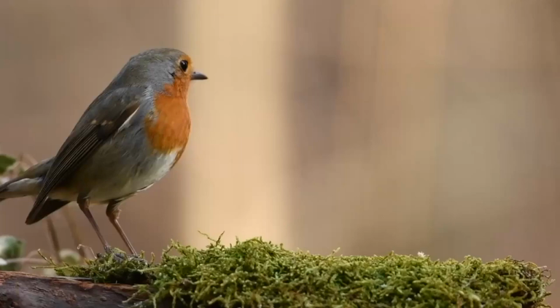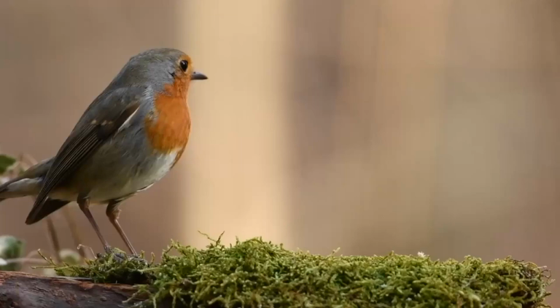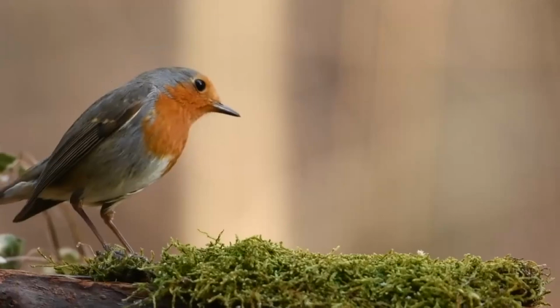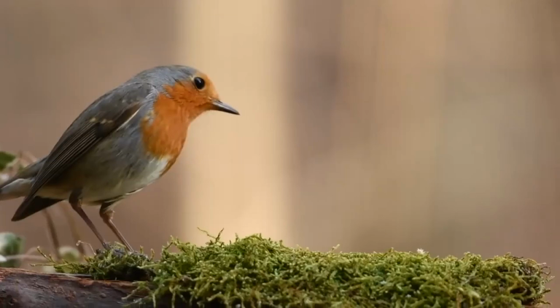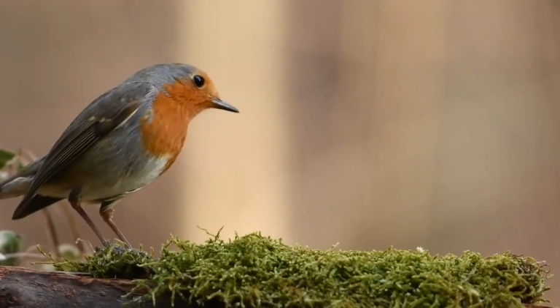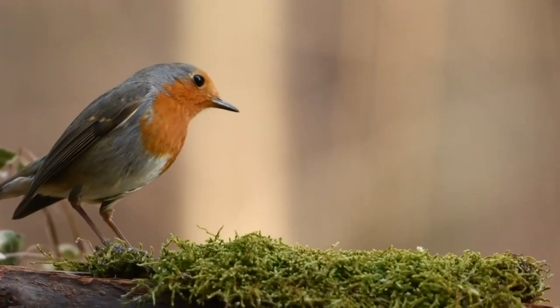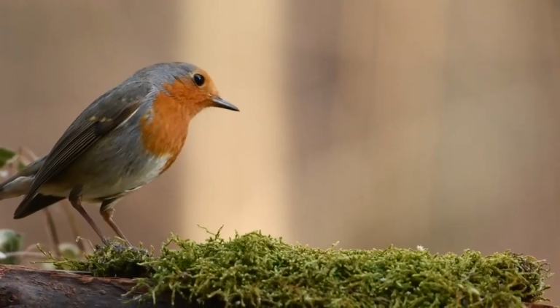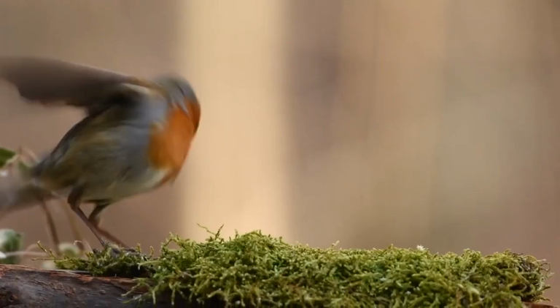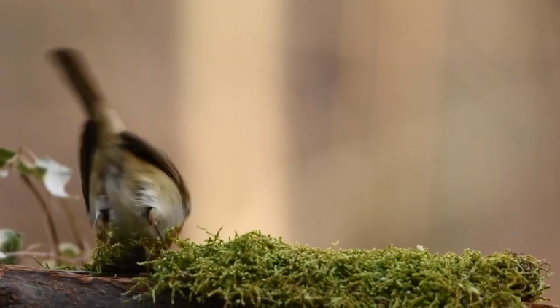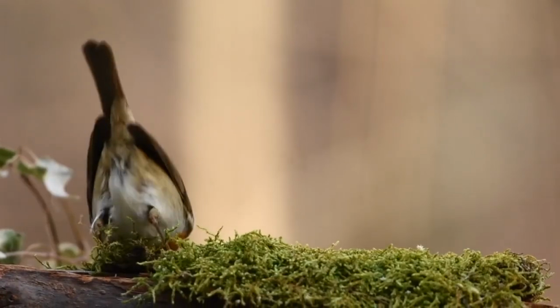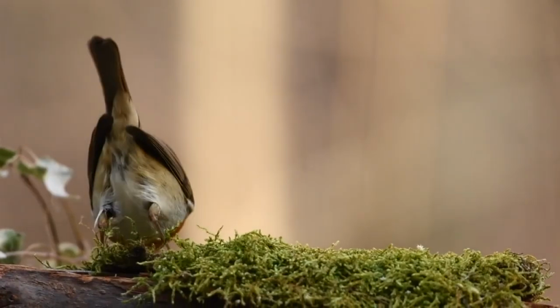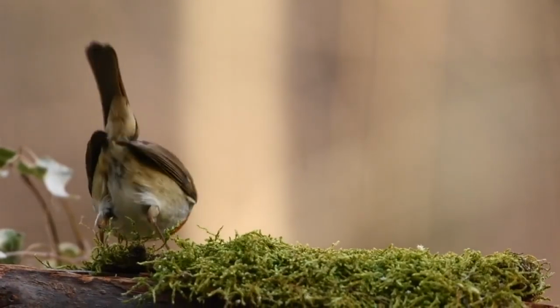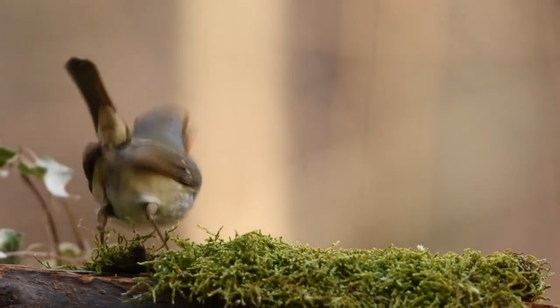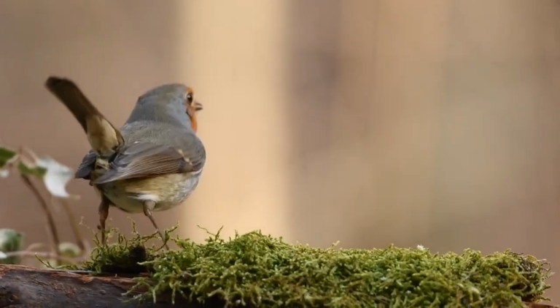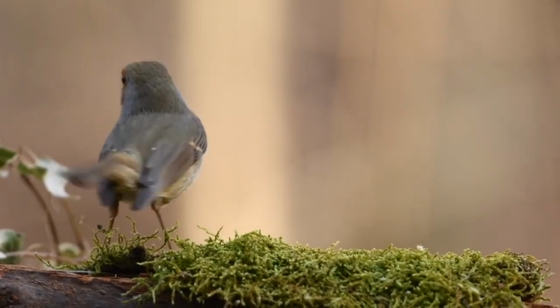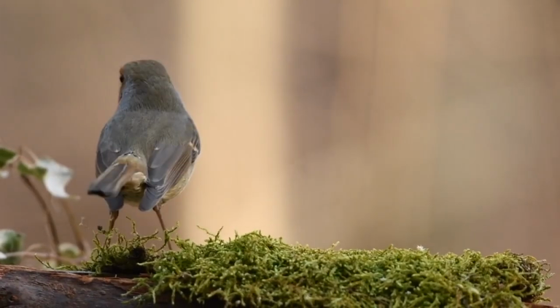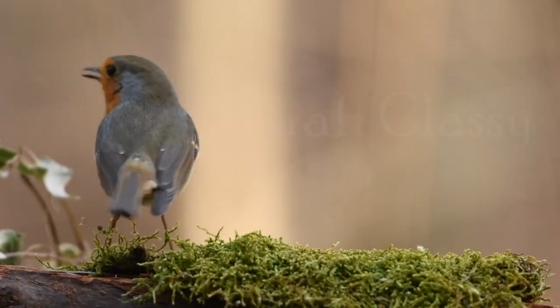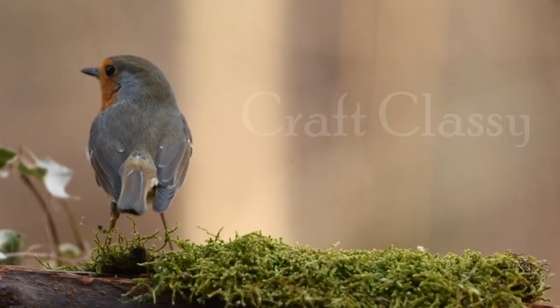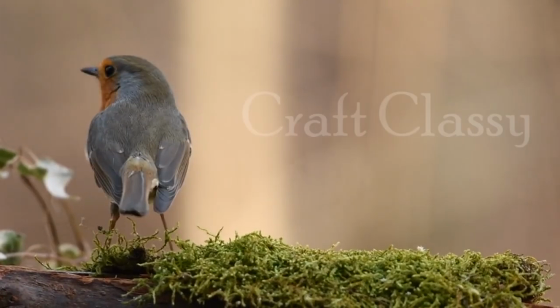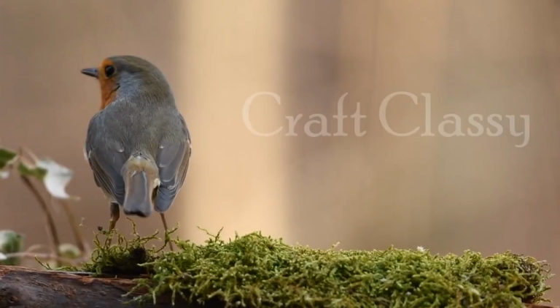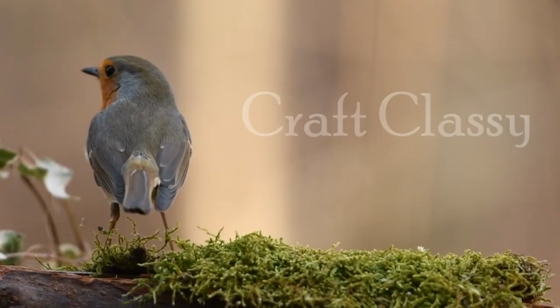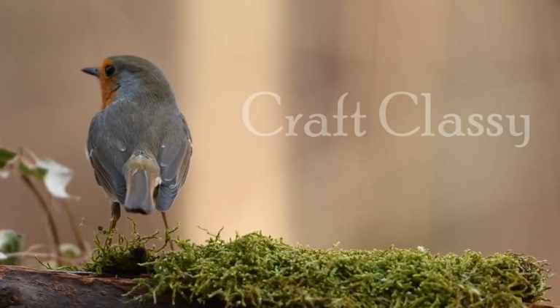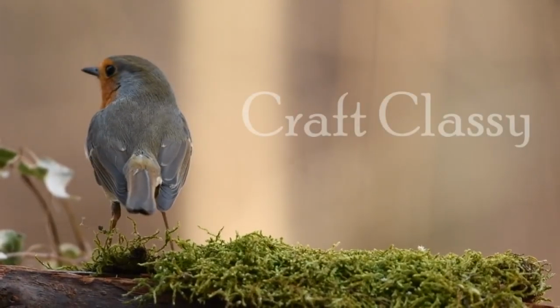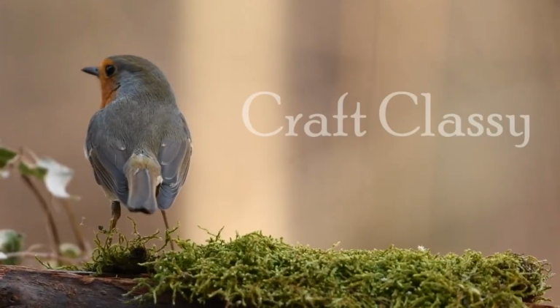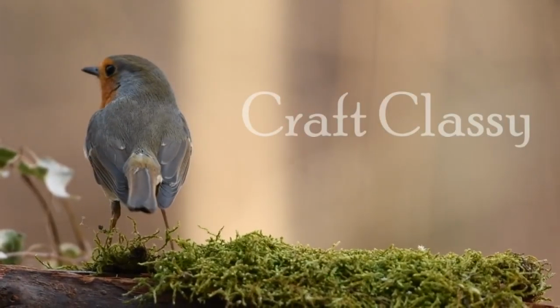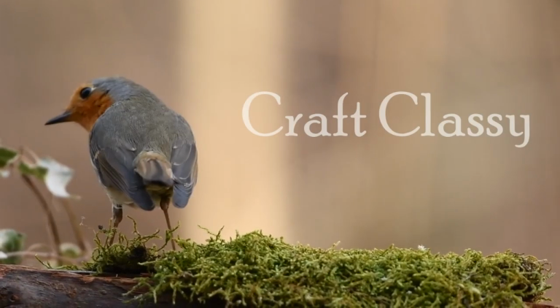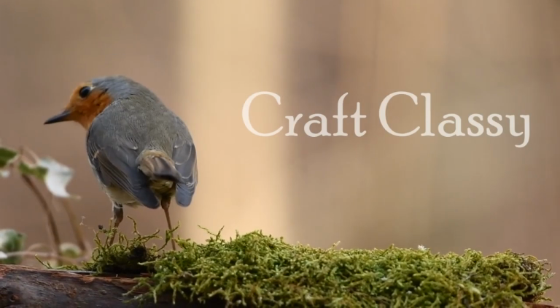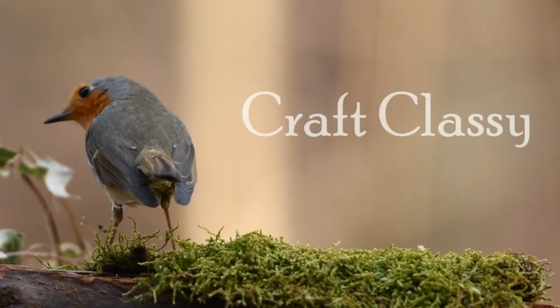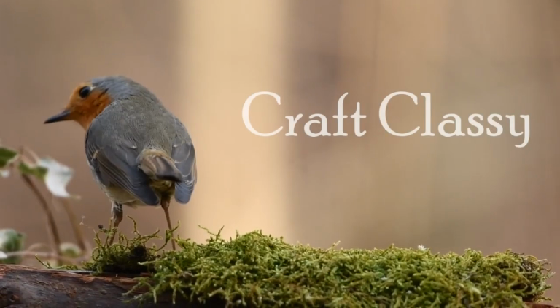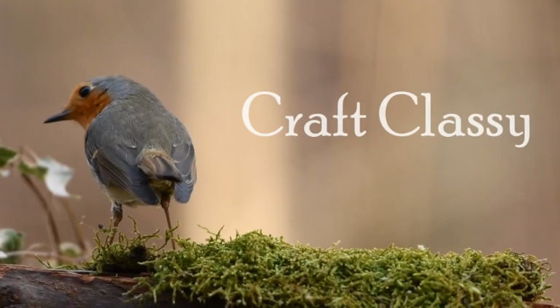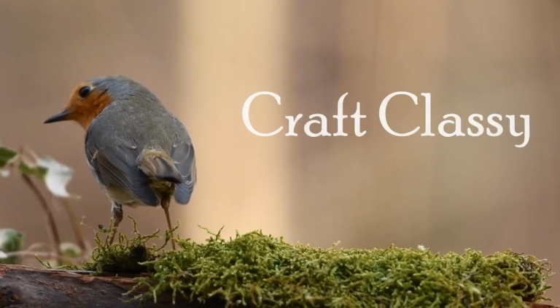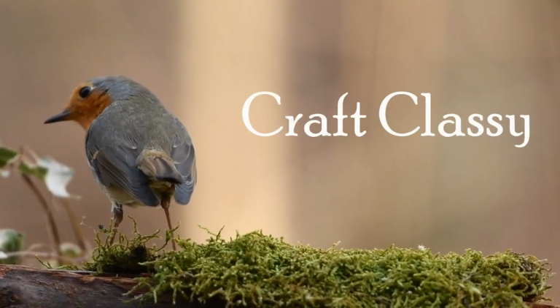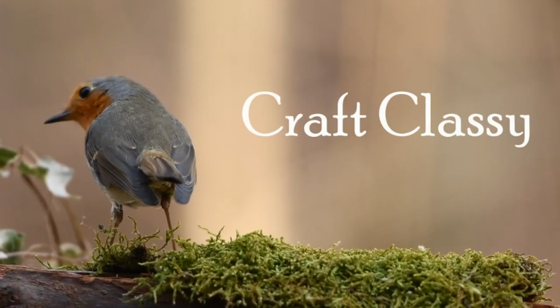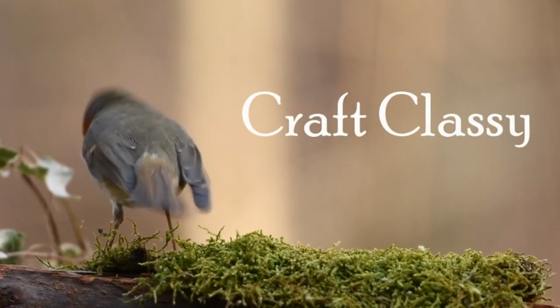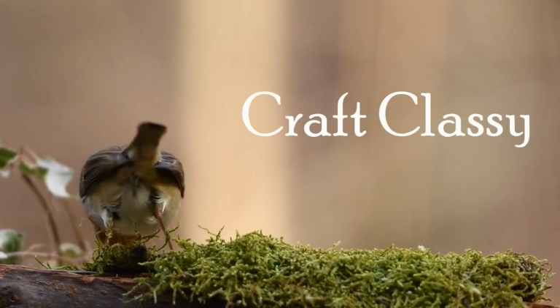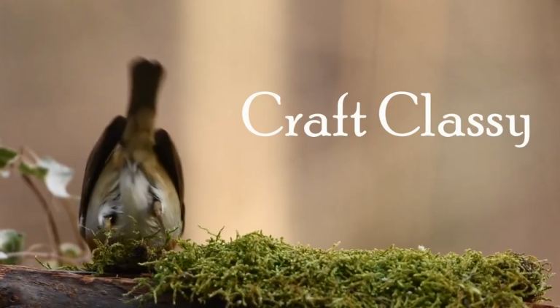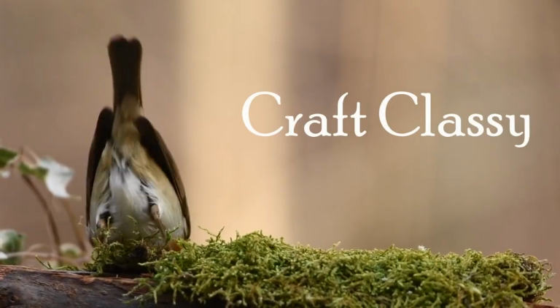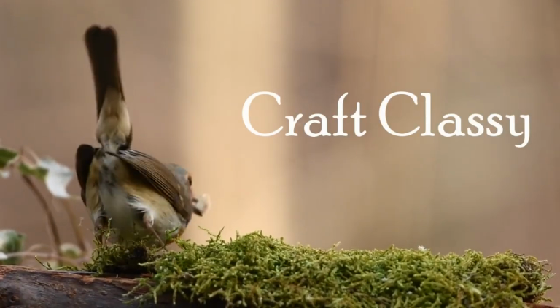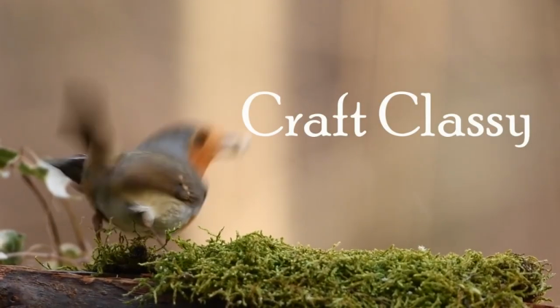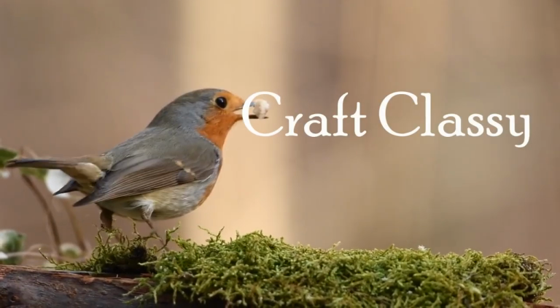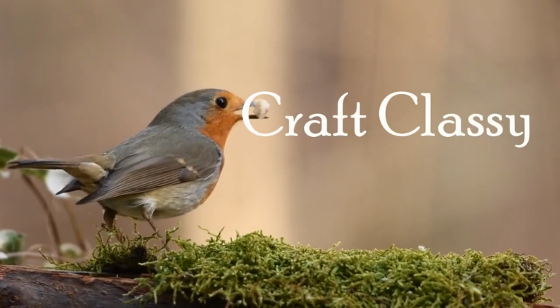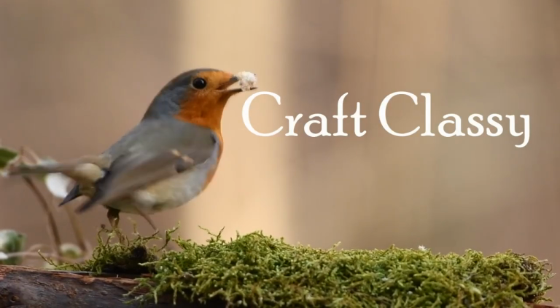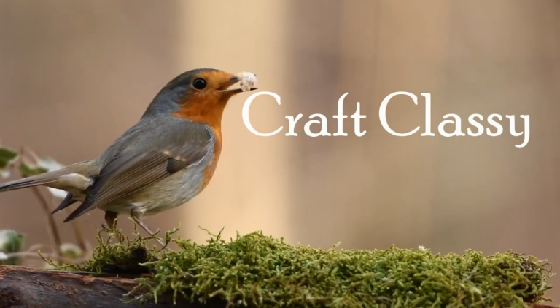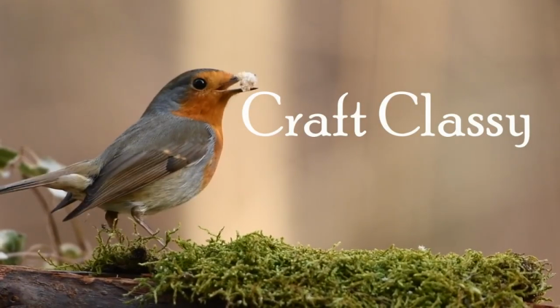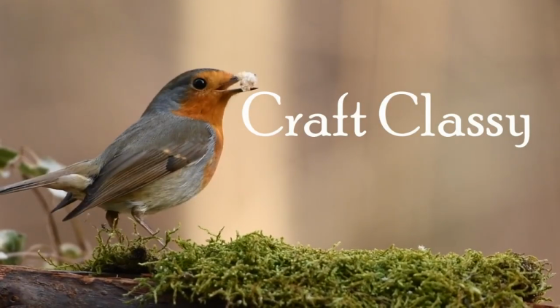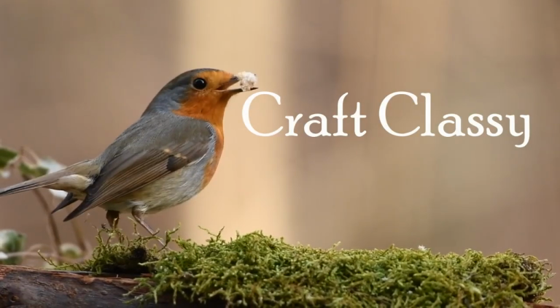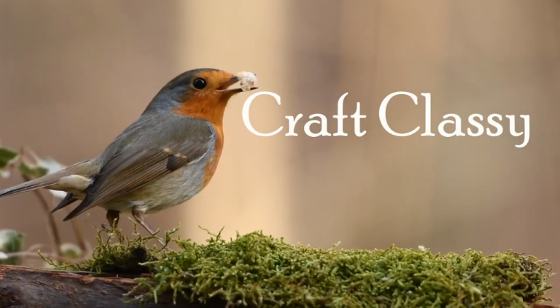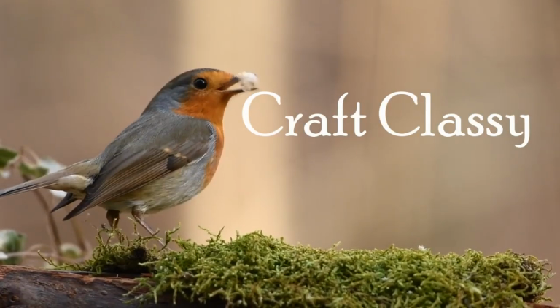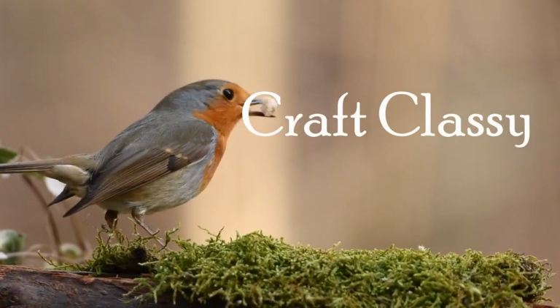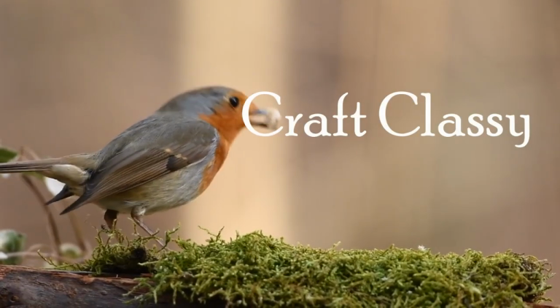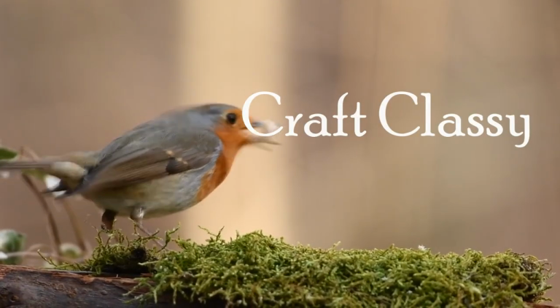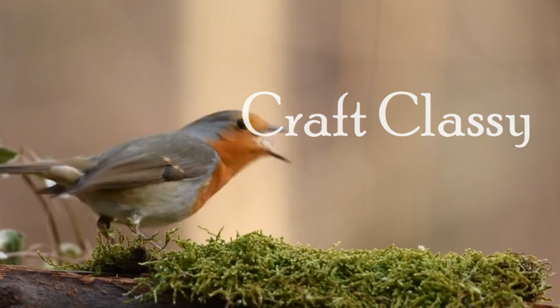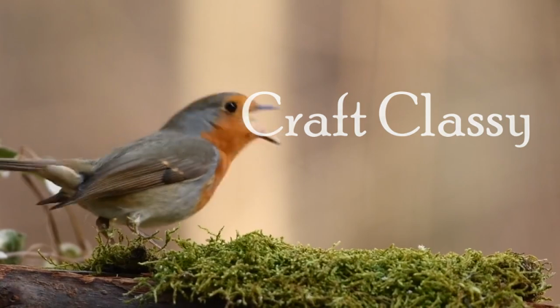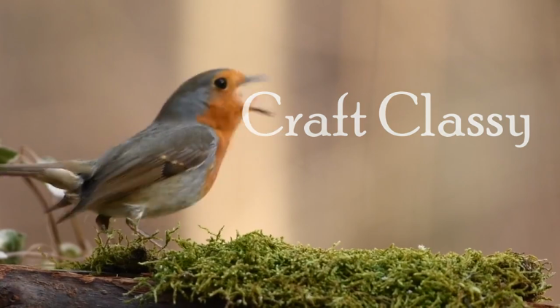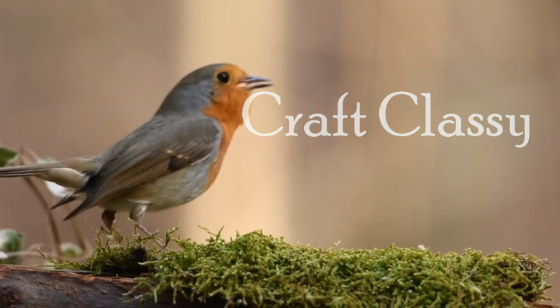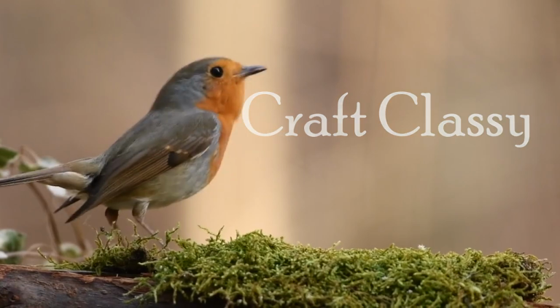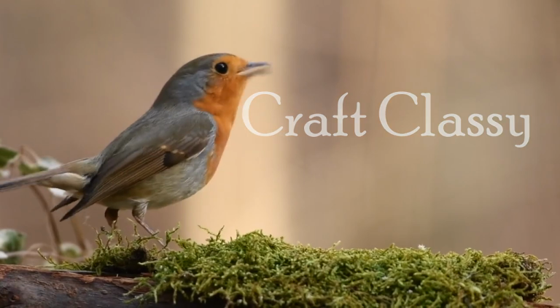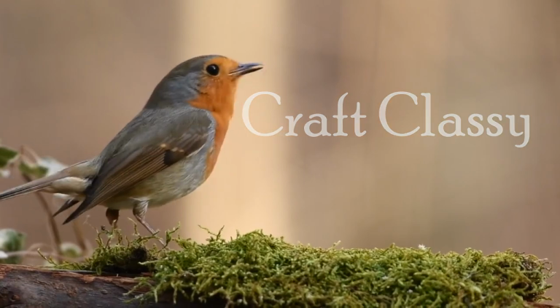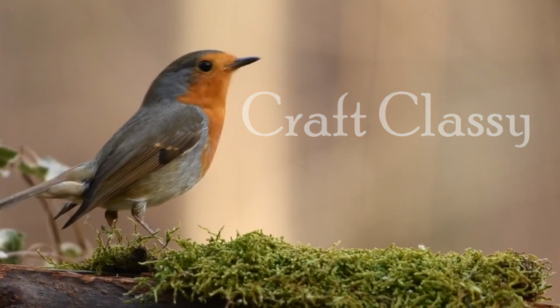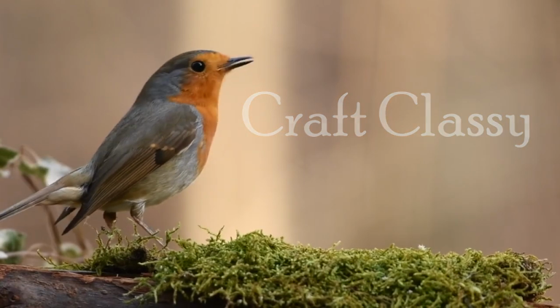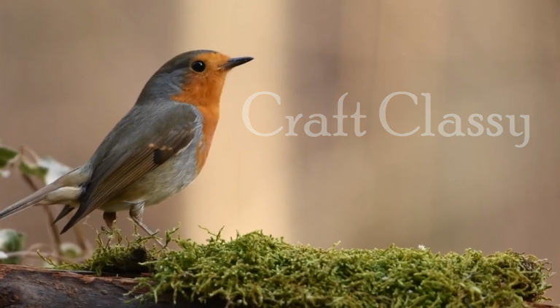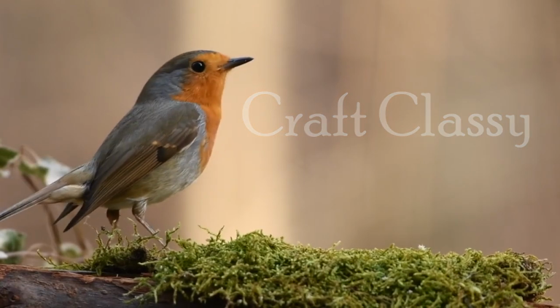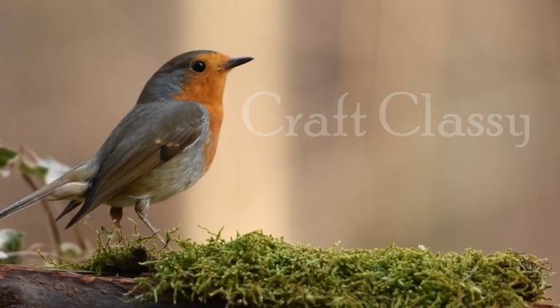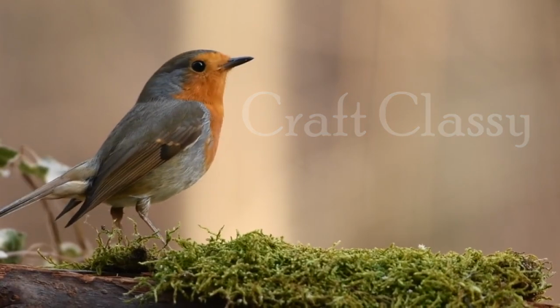Hey guys, today I've got some spring DIYs that would work for last-minute Easter decor as well. Let's get started.